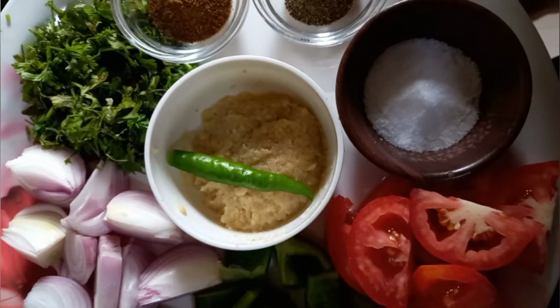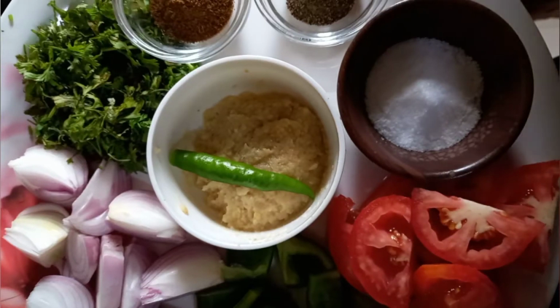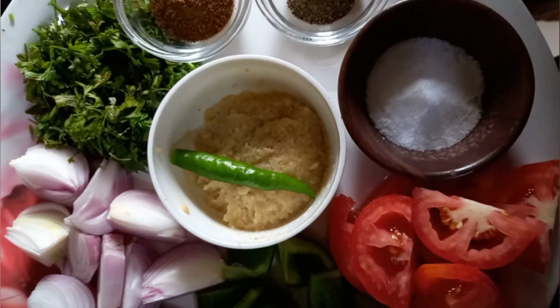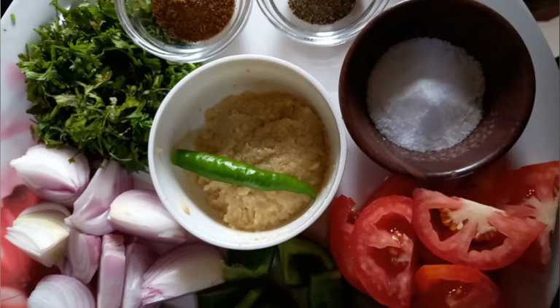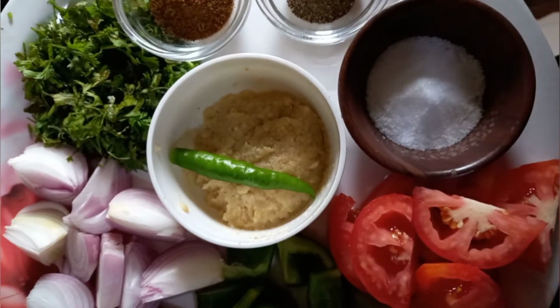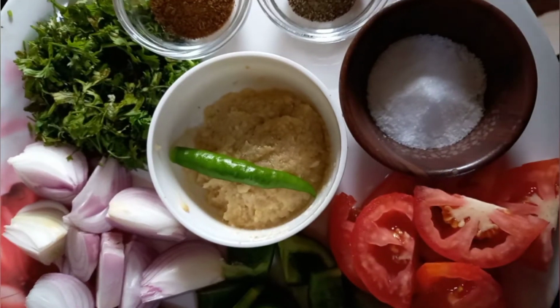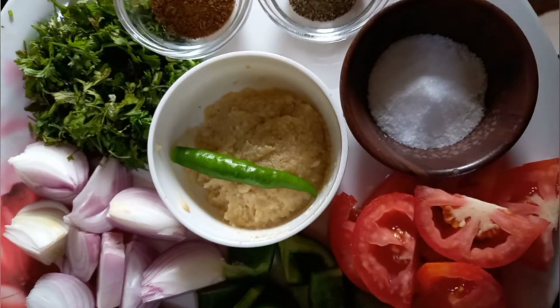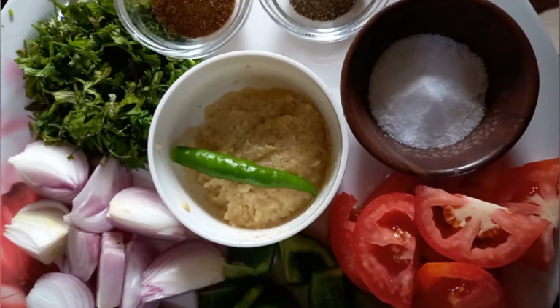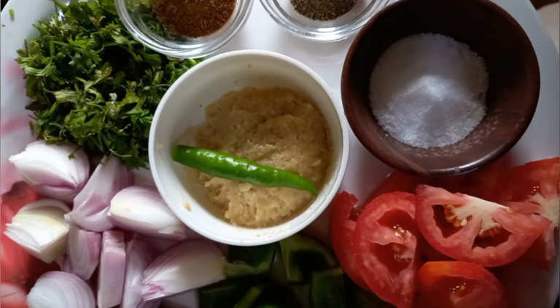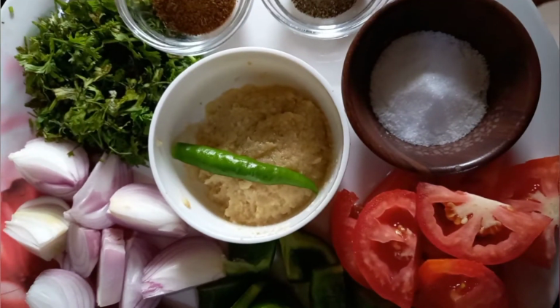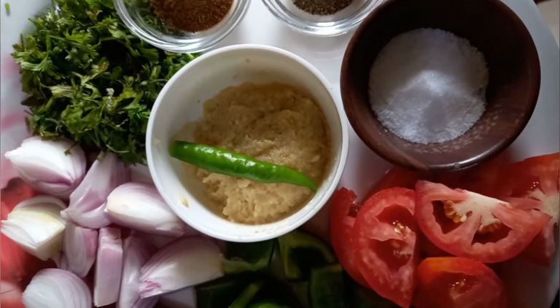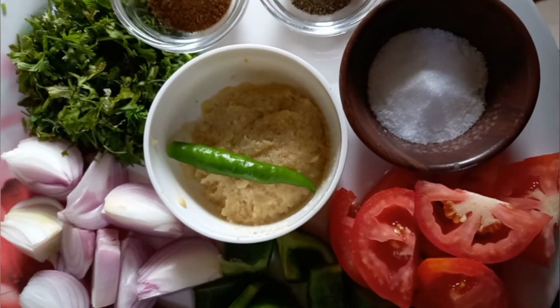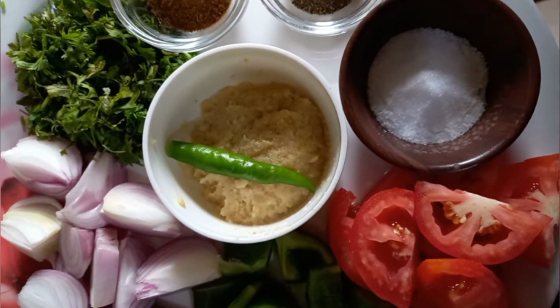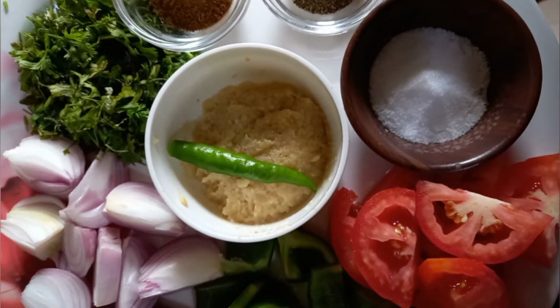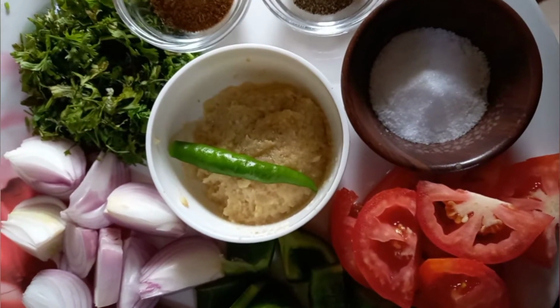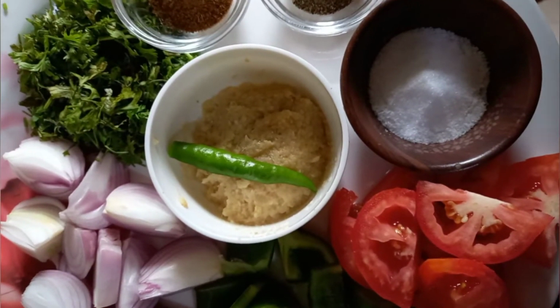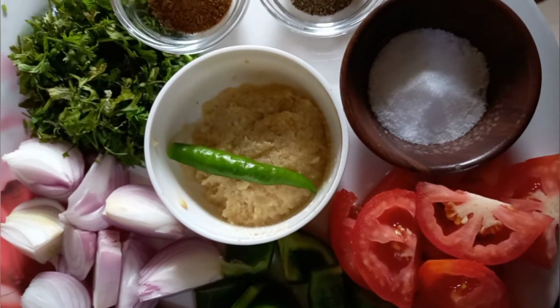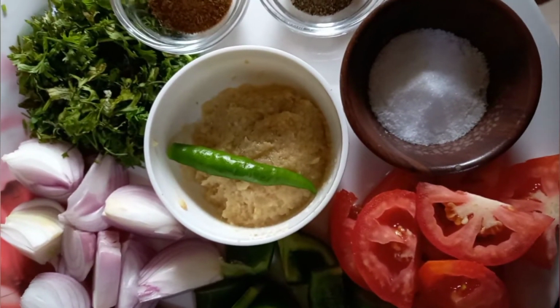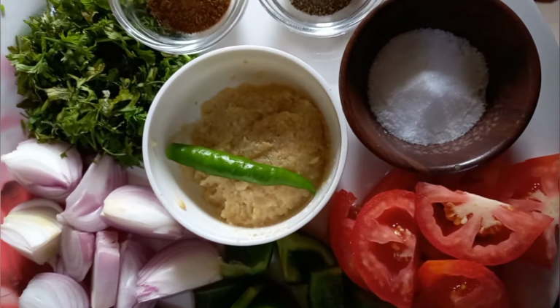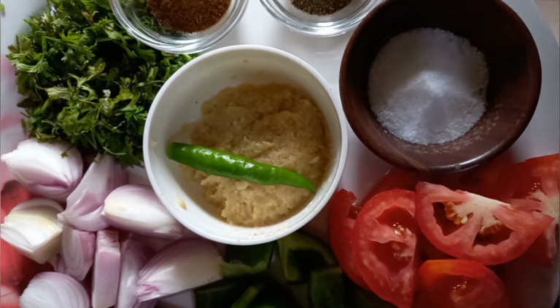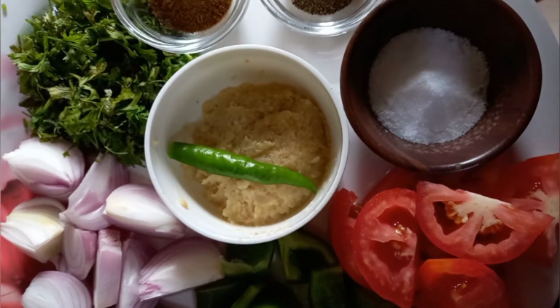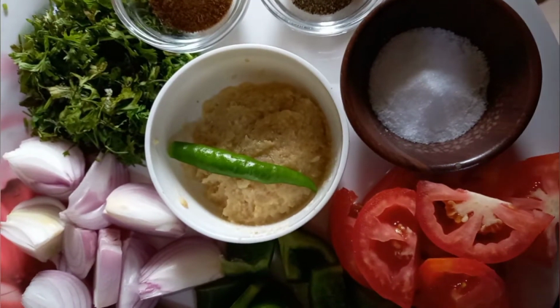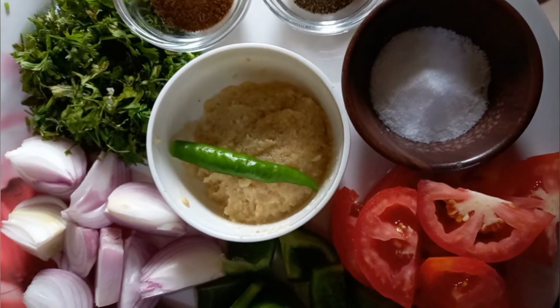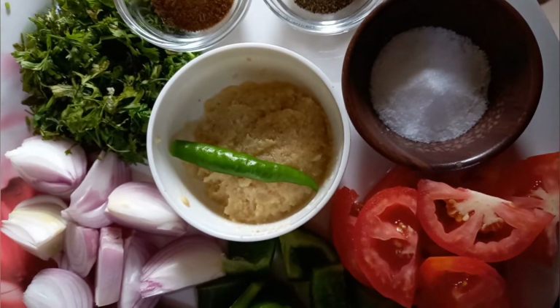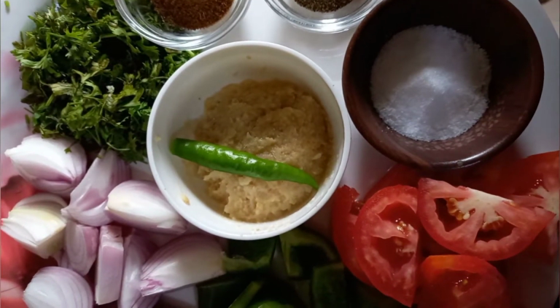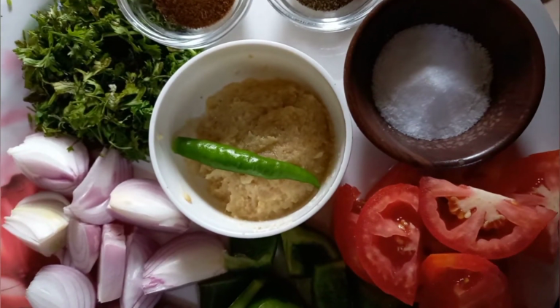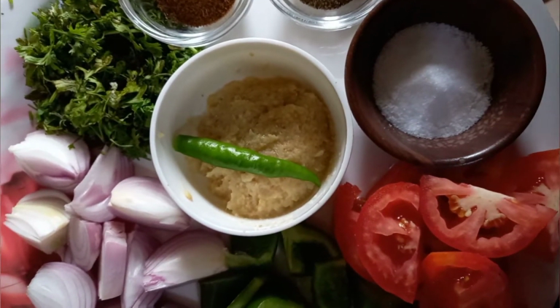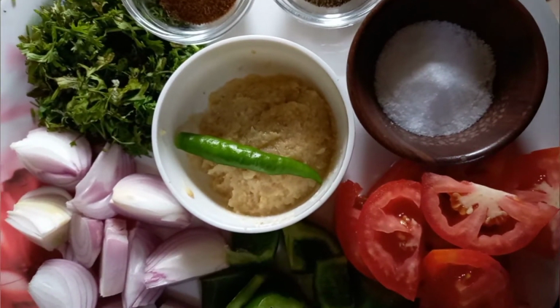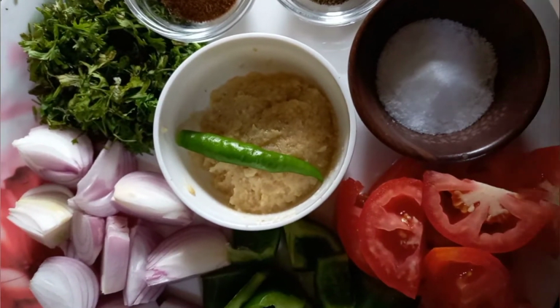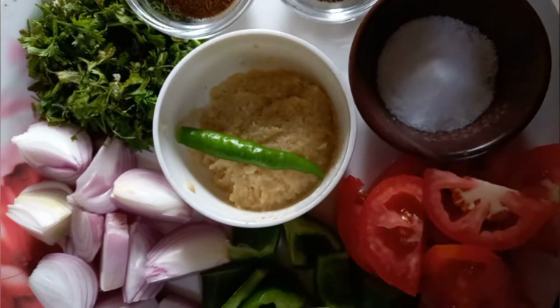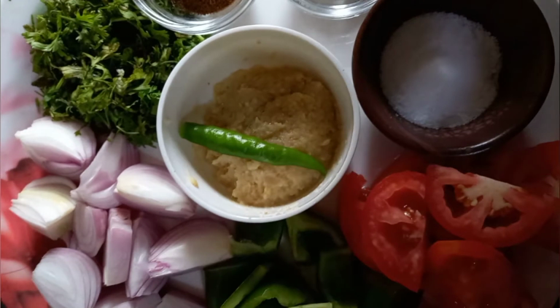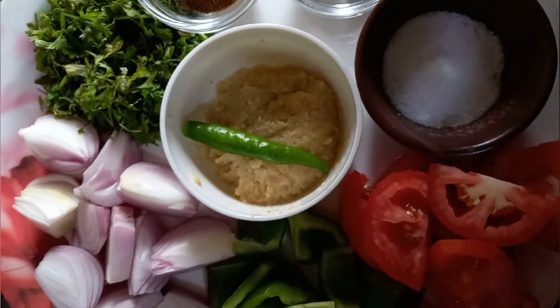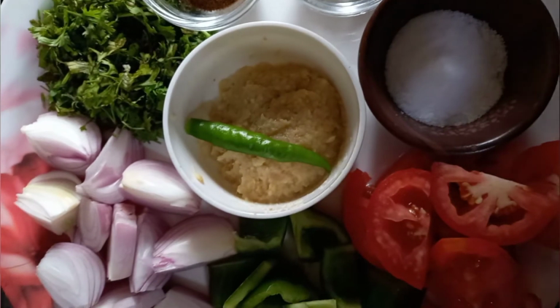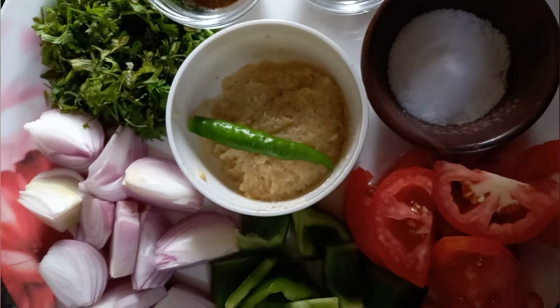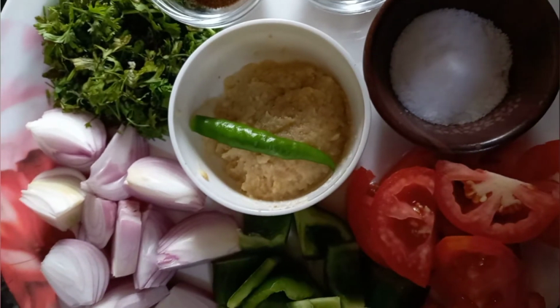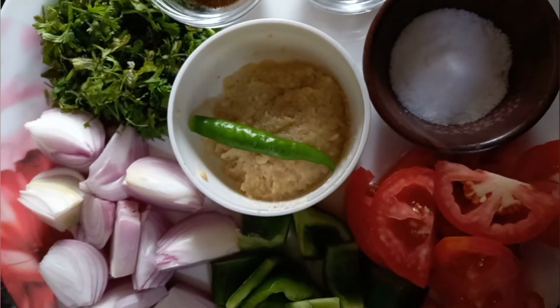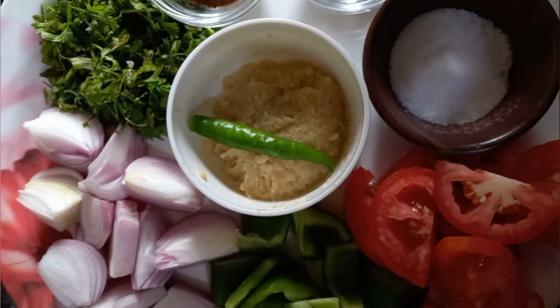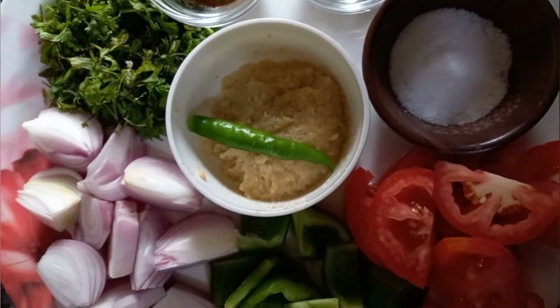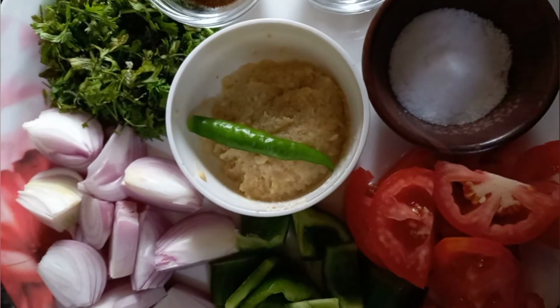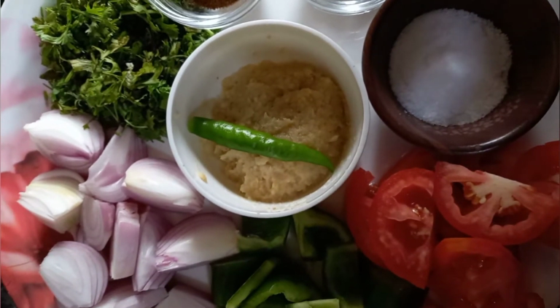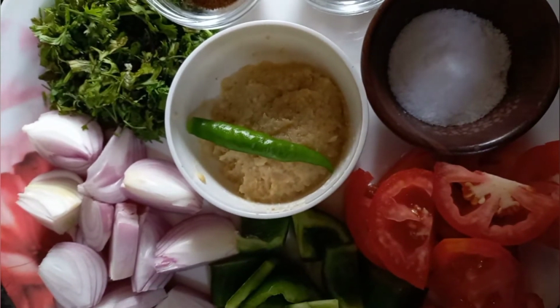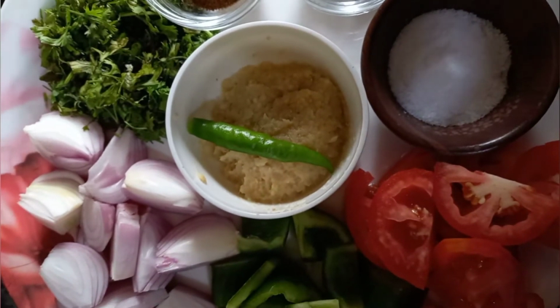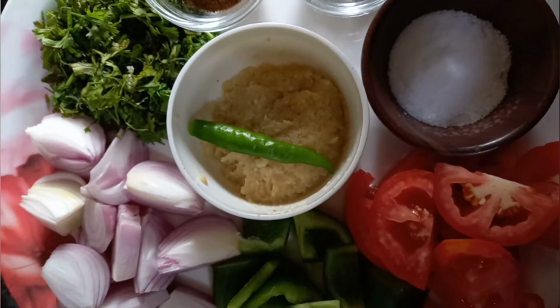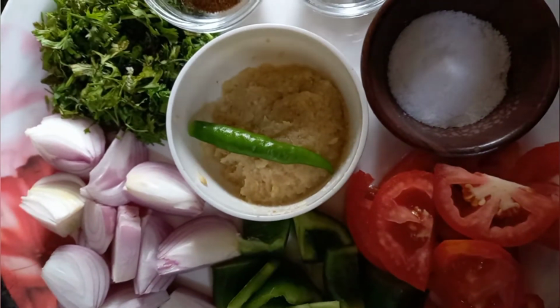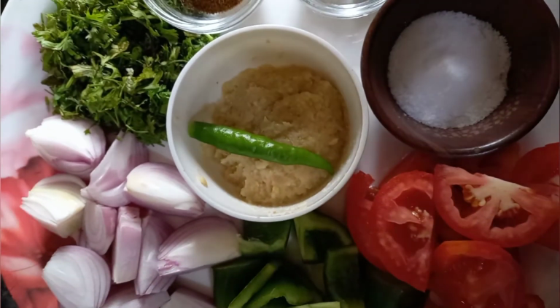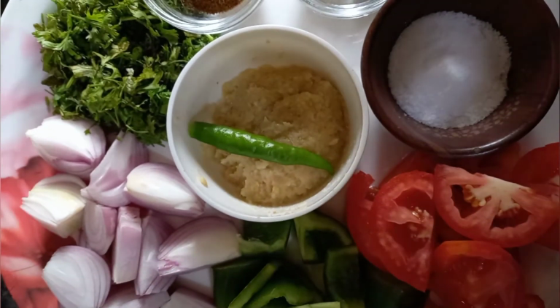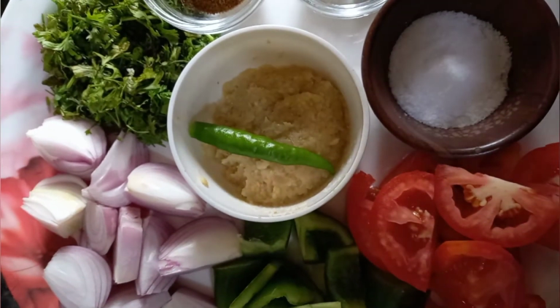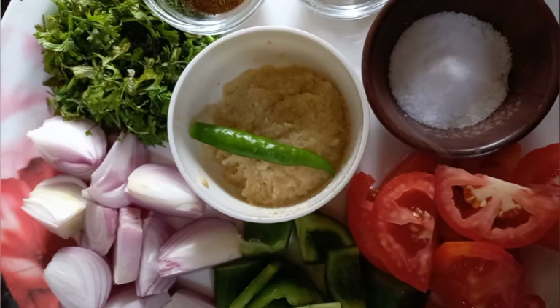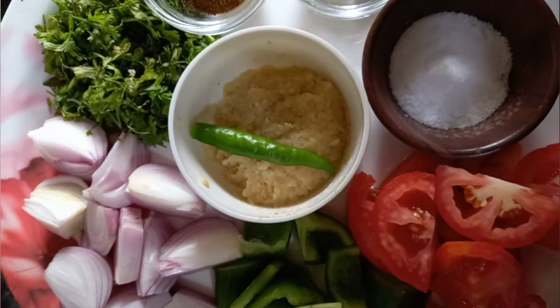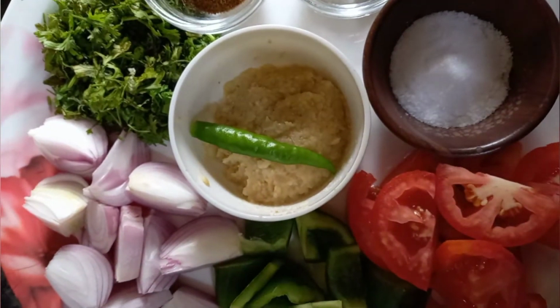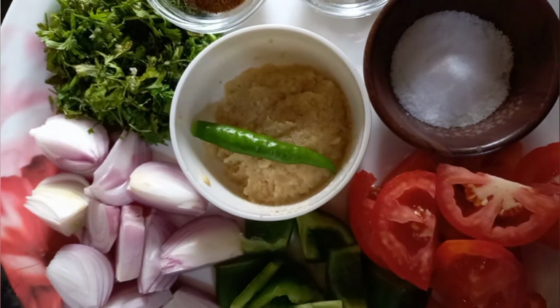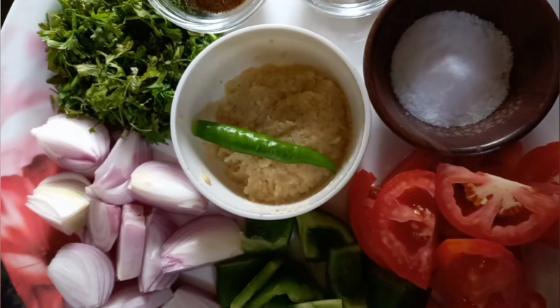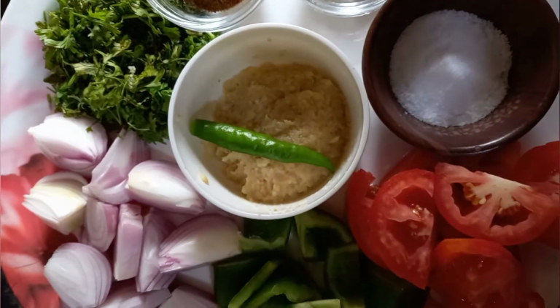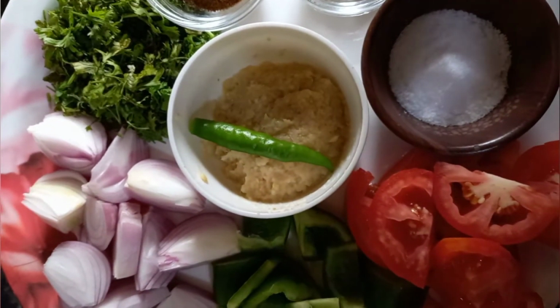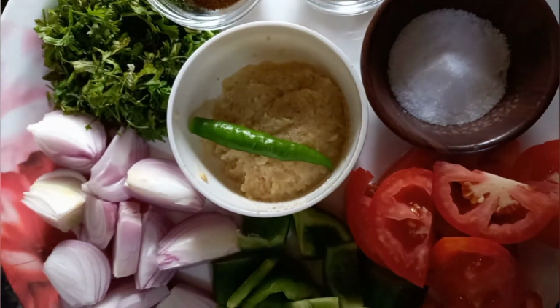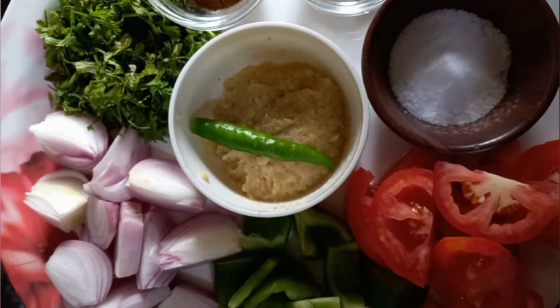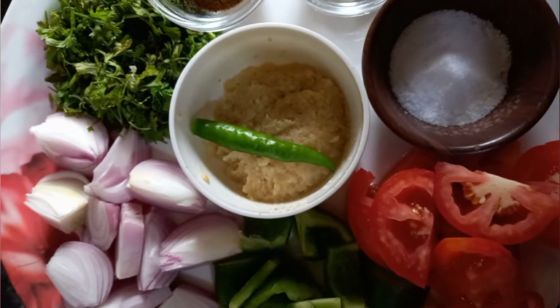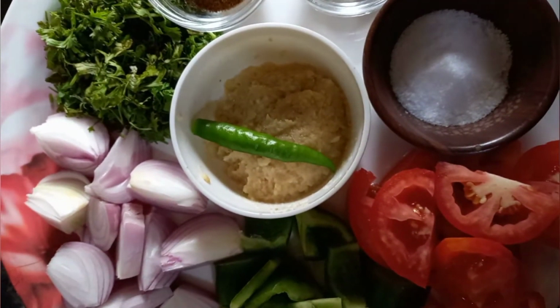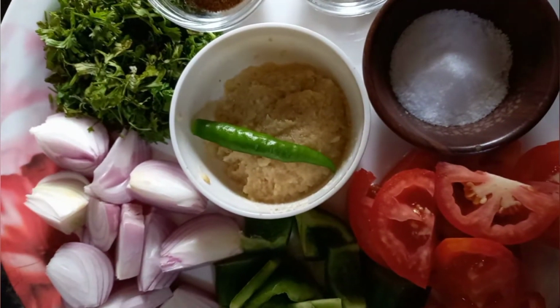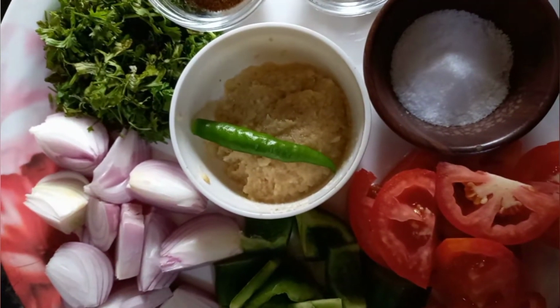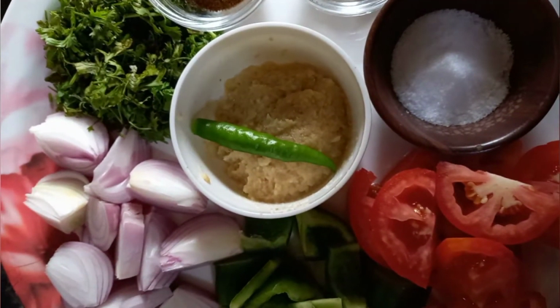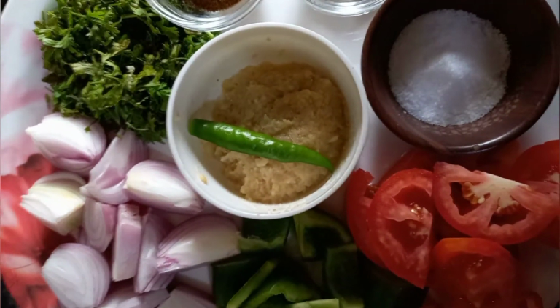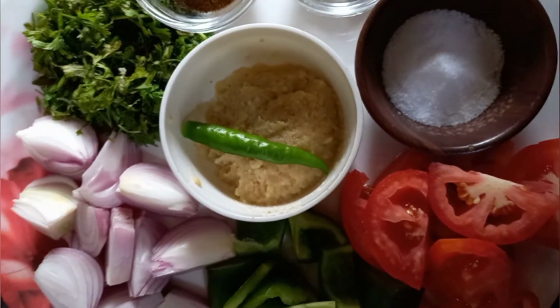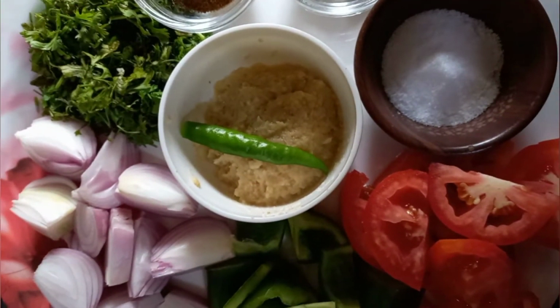Assalamualaikum and welcome to our channel Cook with Alshak Sisters. Today we will make chicken kebab with salad and salsa.